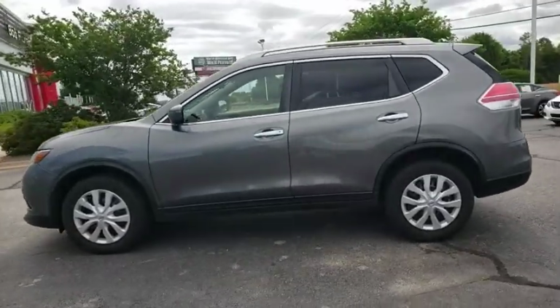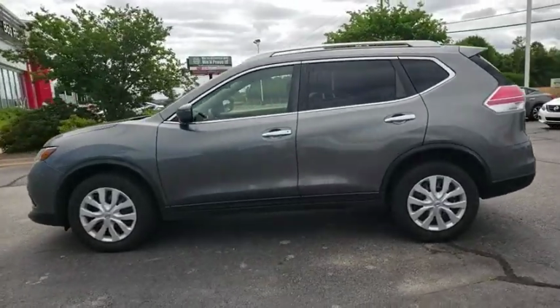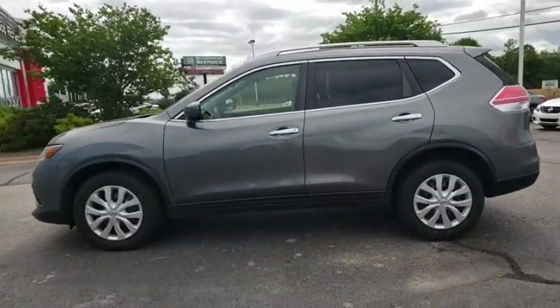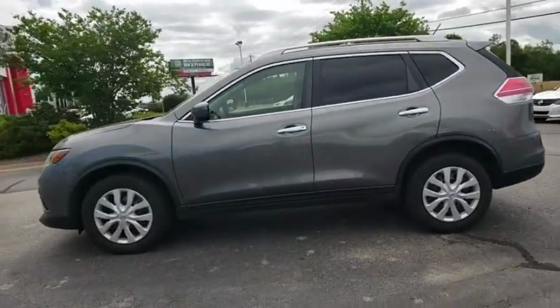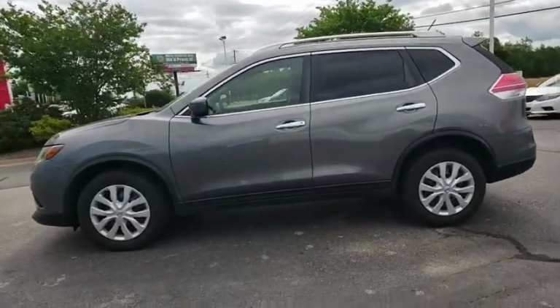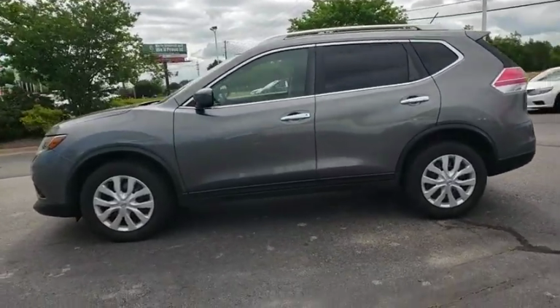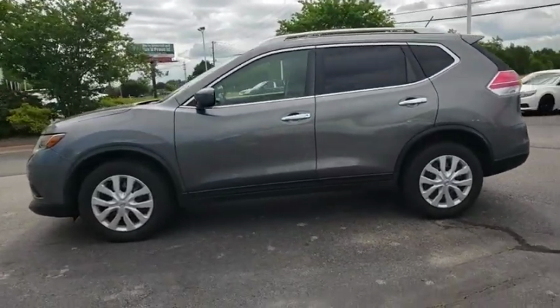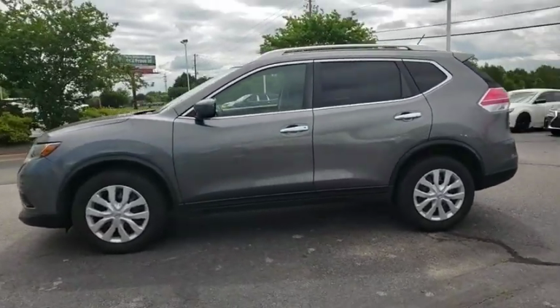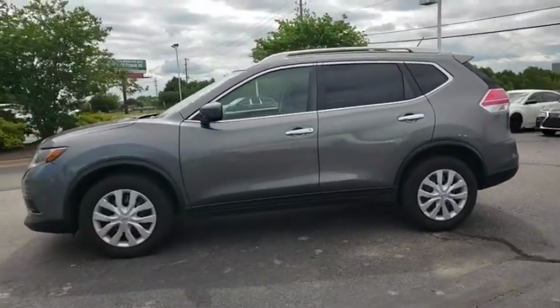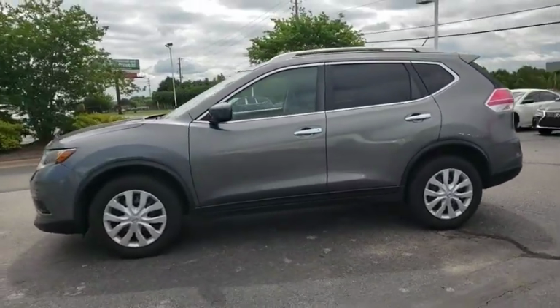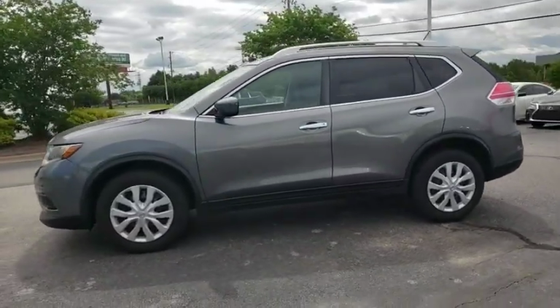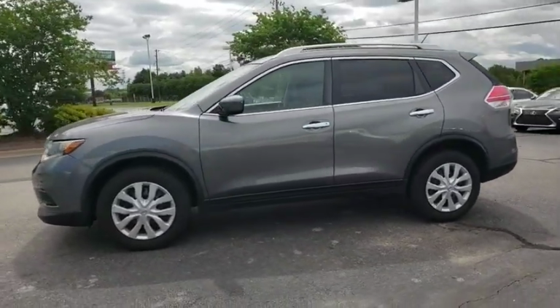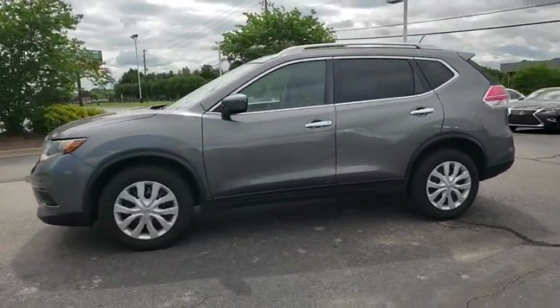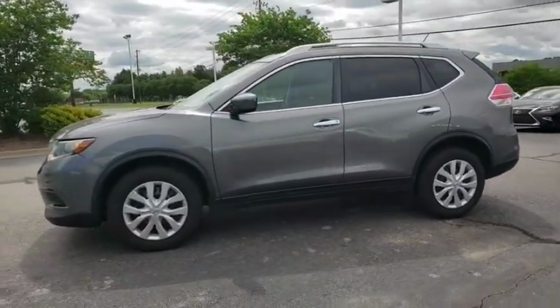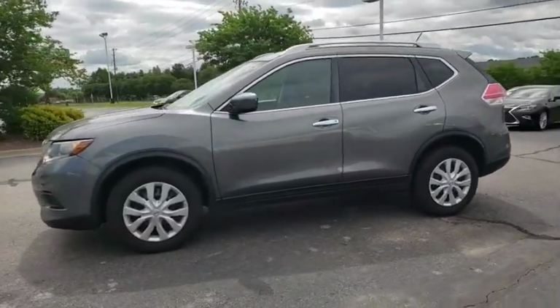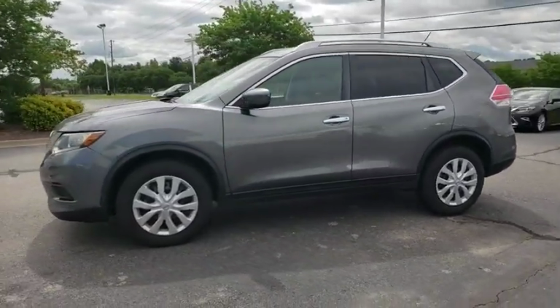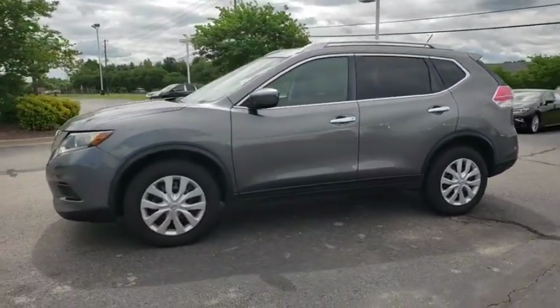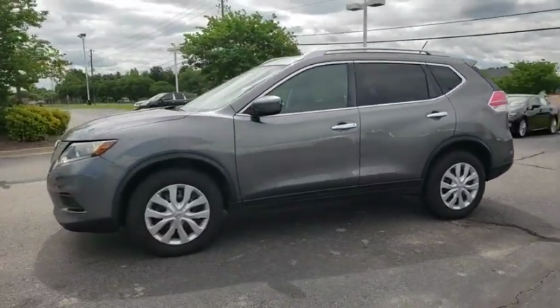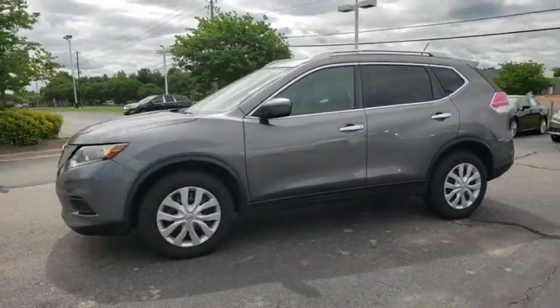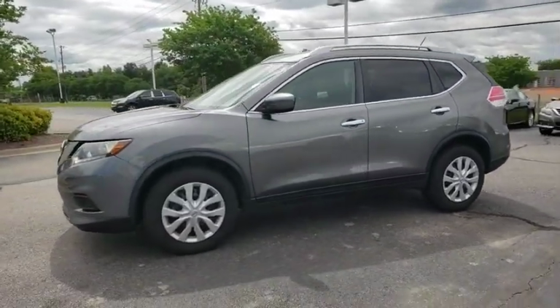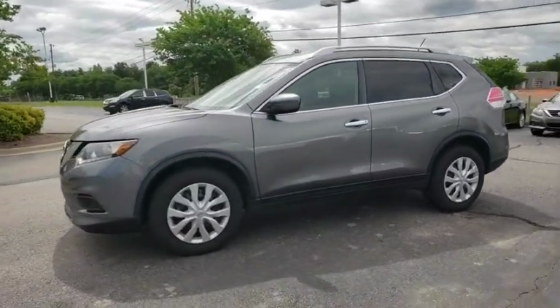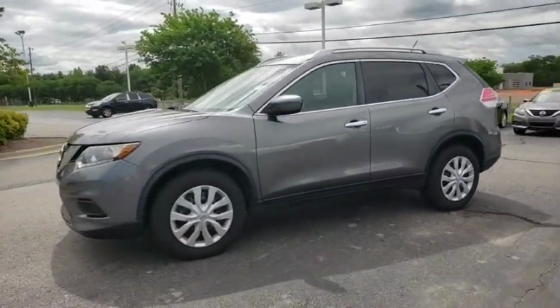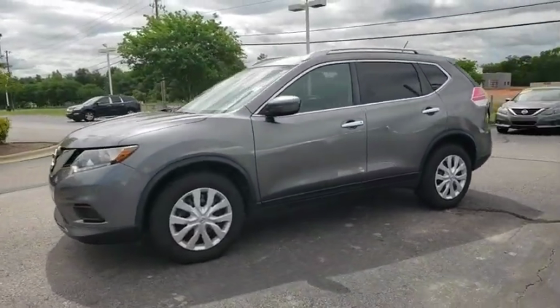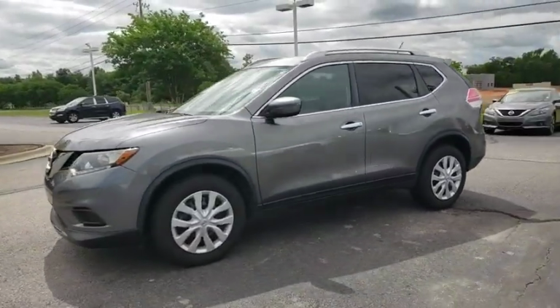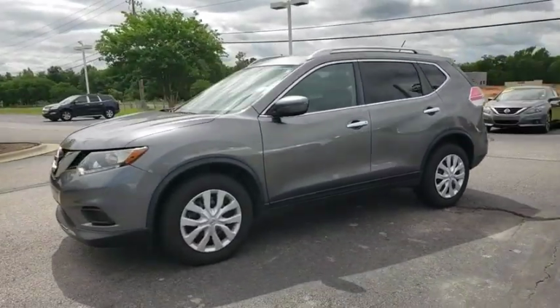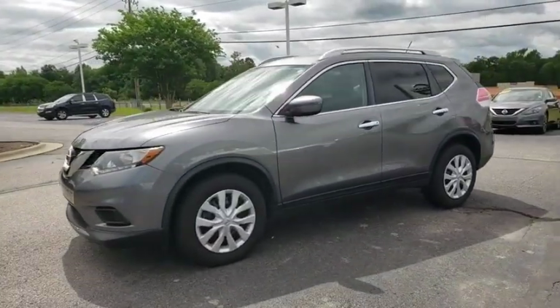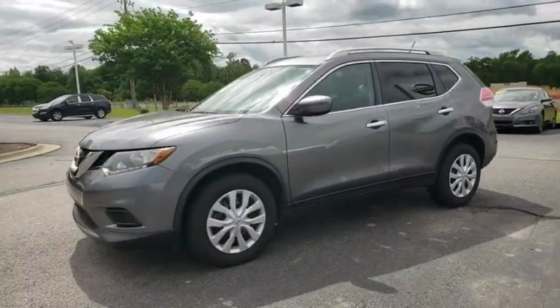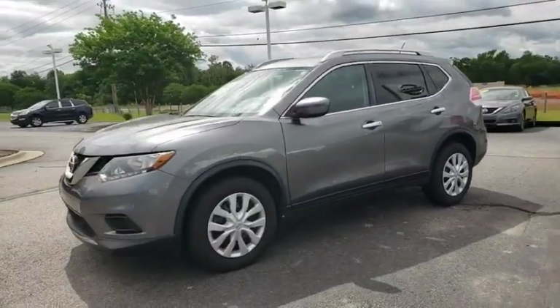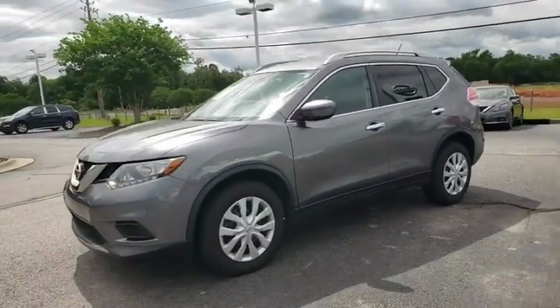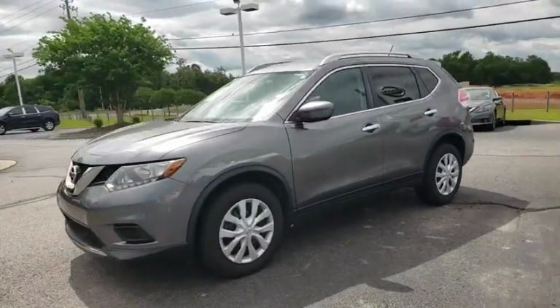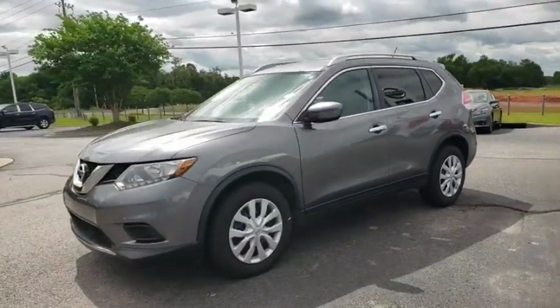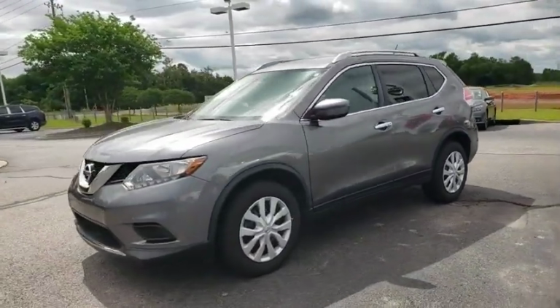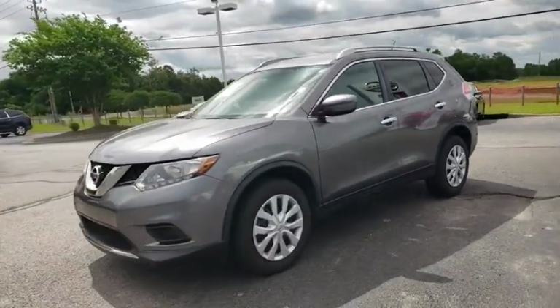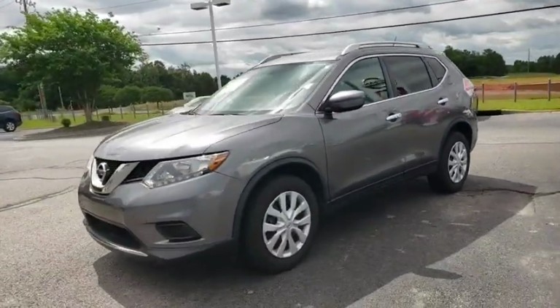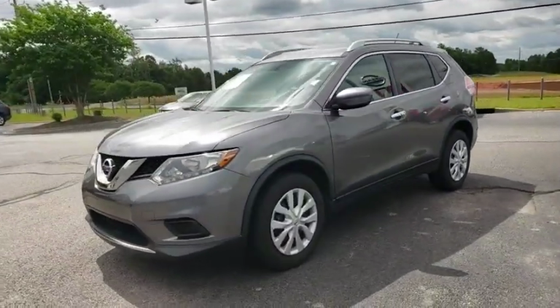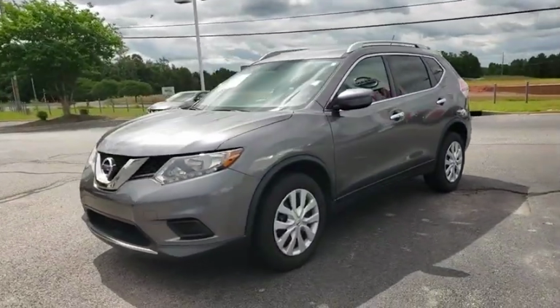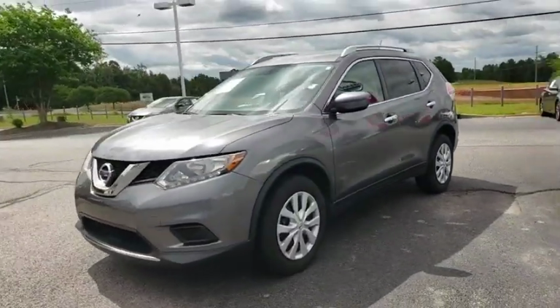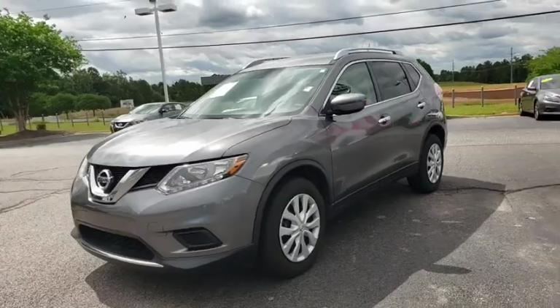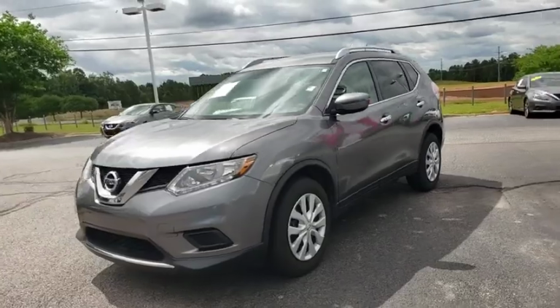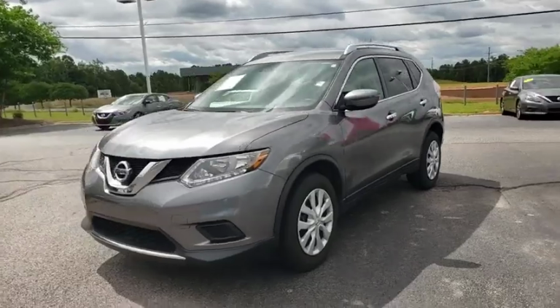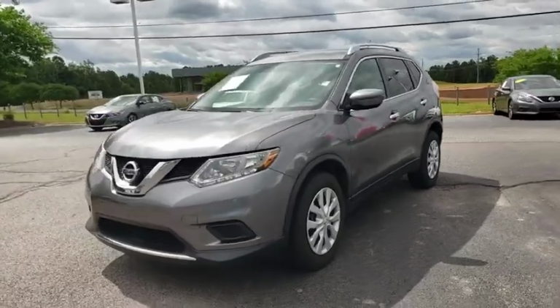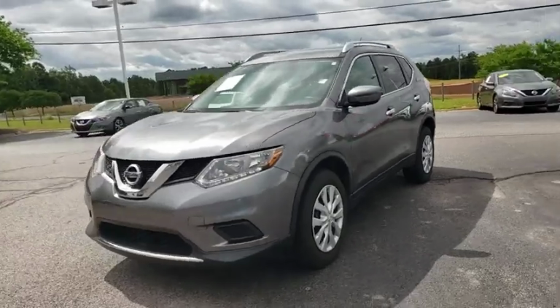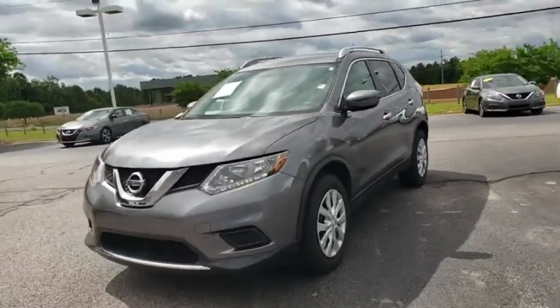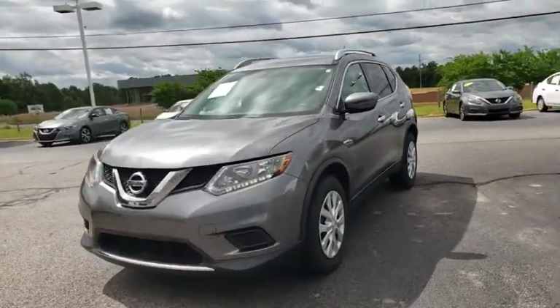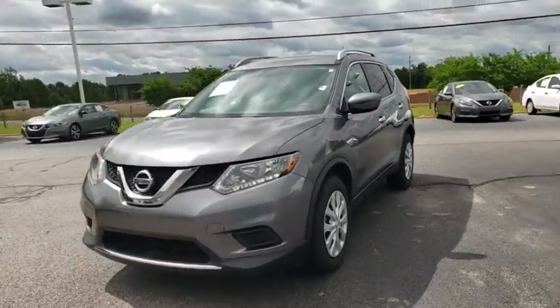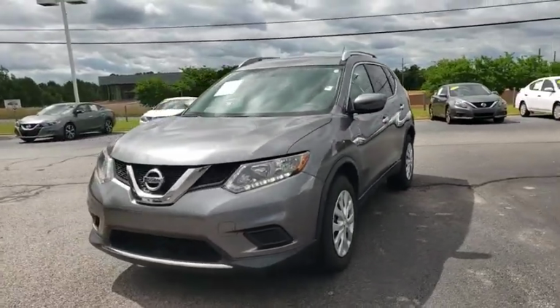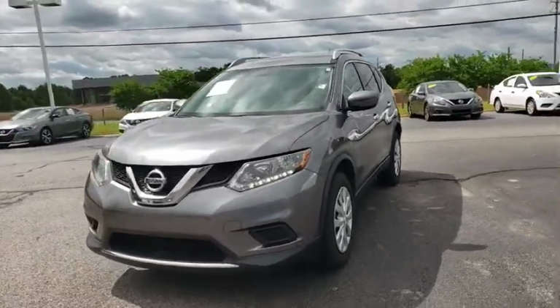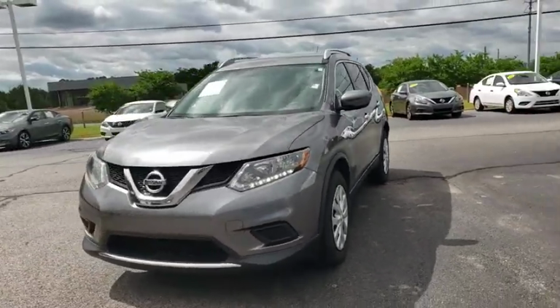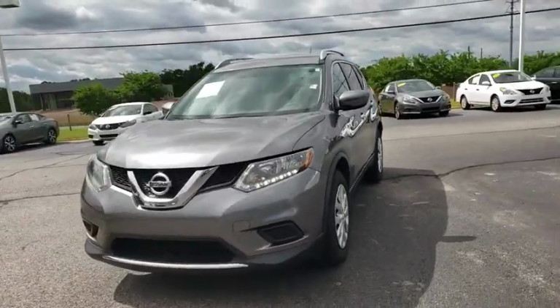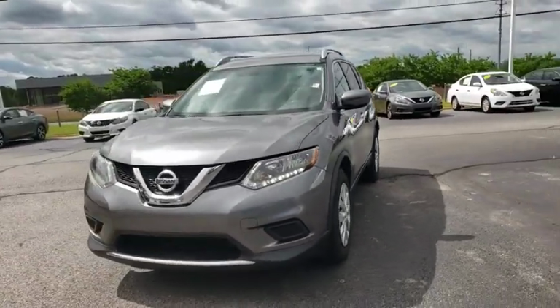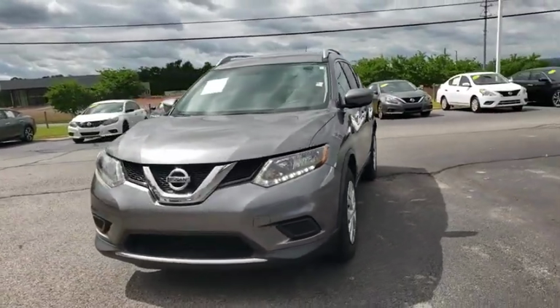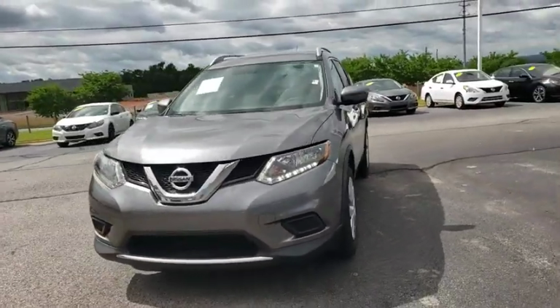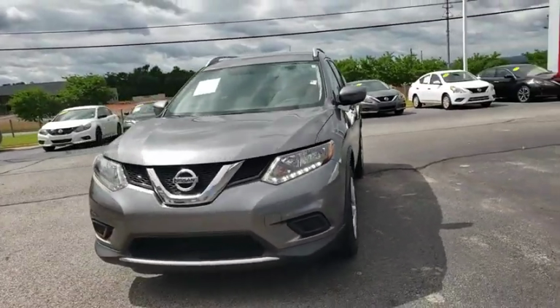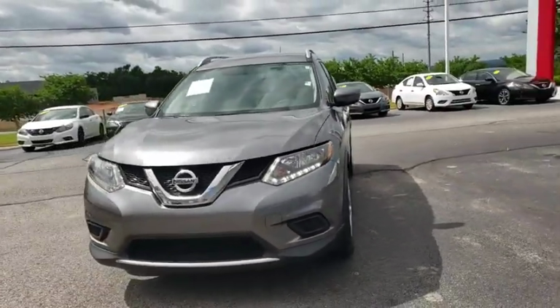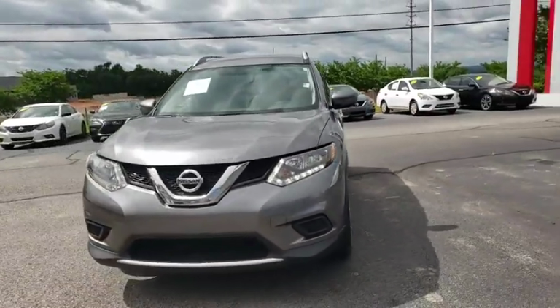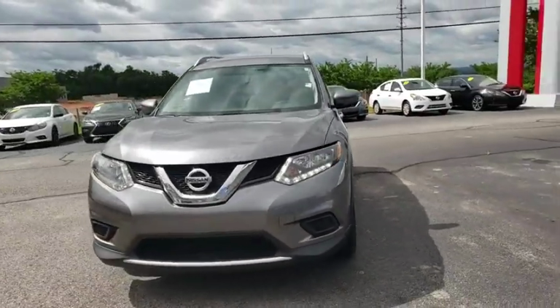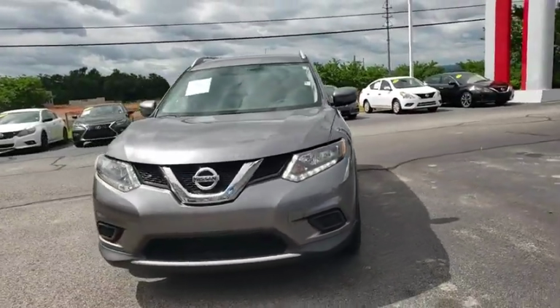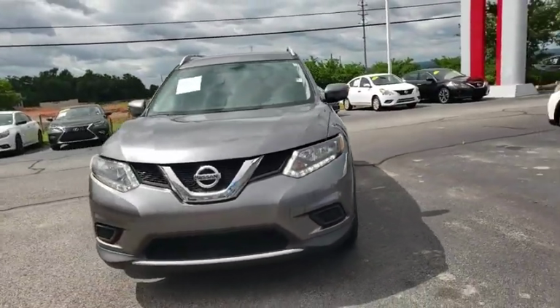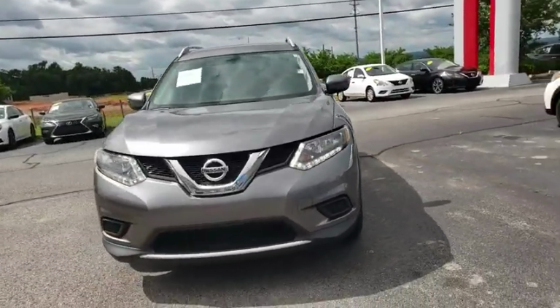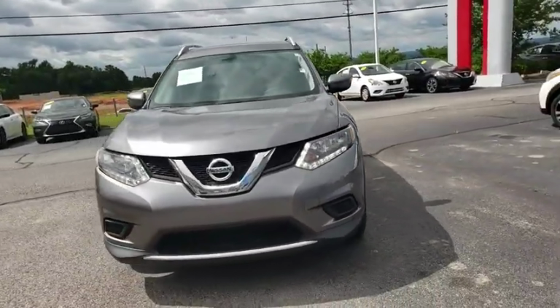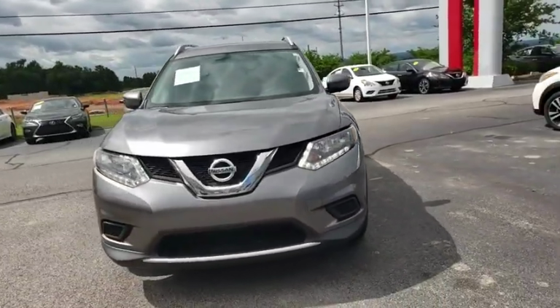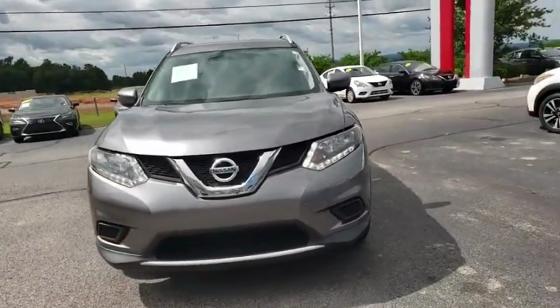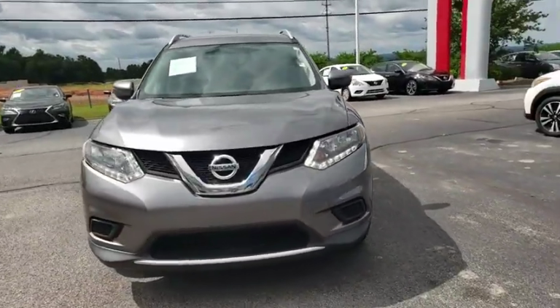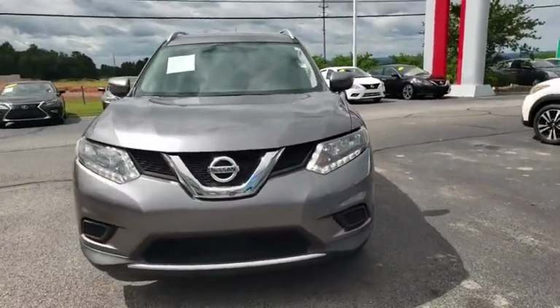This vehicle has less than 25,000 miles. Here are some of this vehicle's great options: traction control,